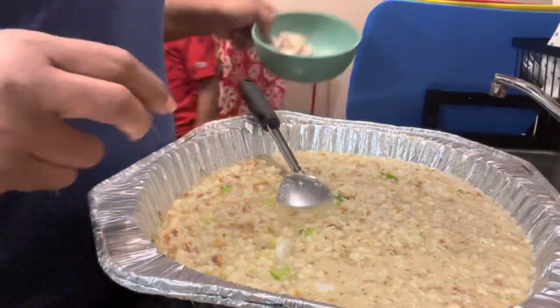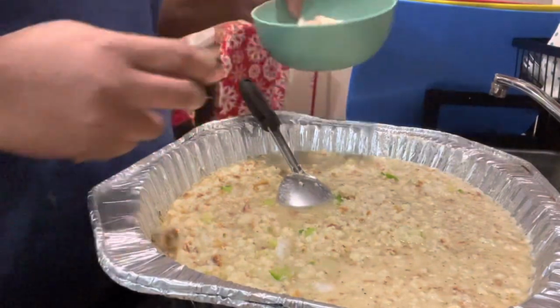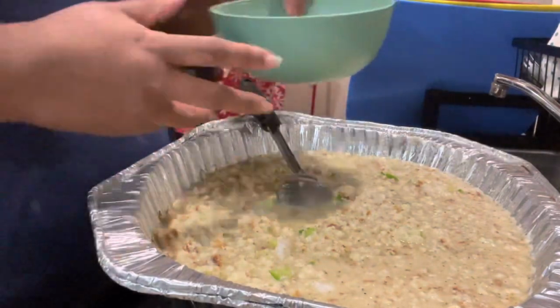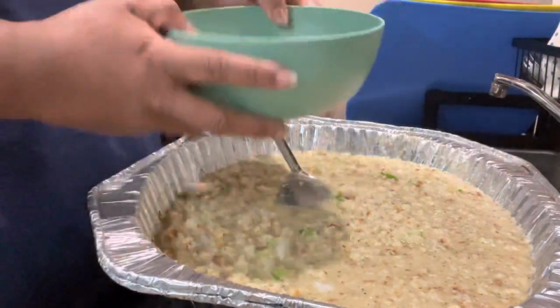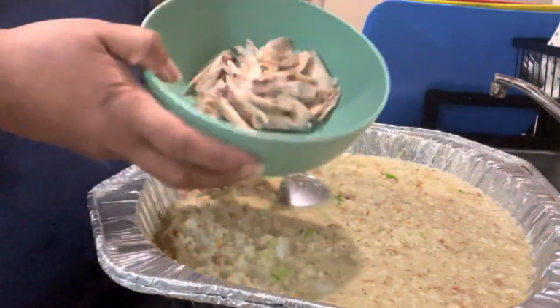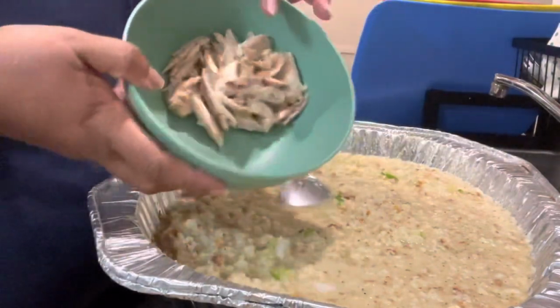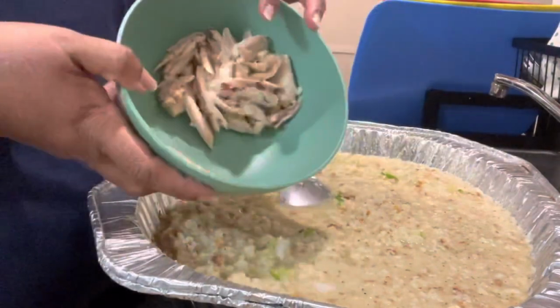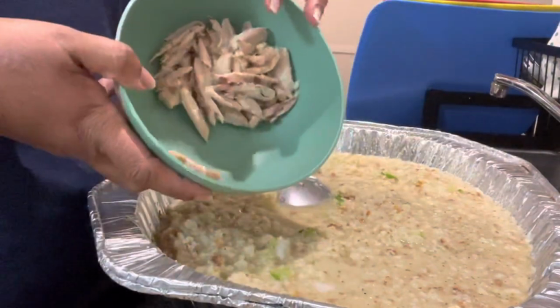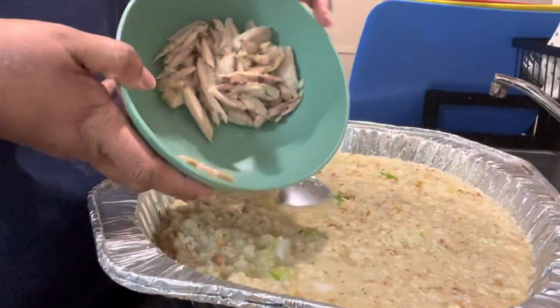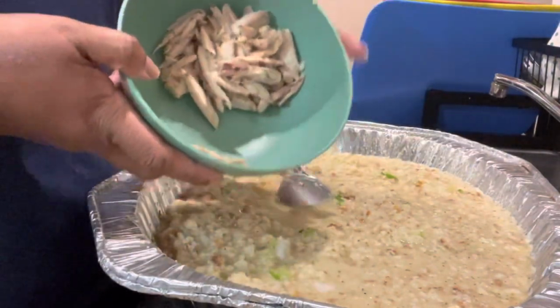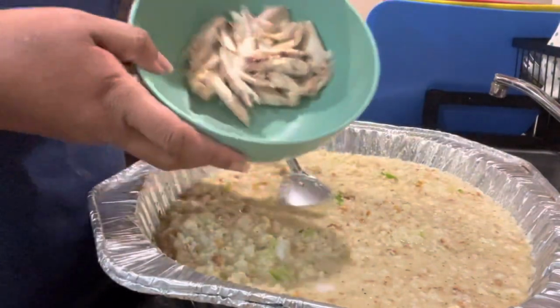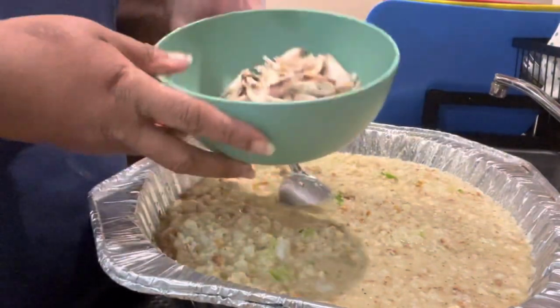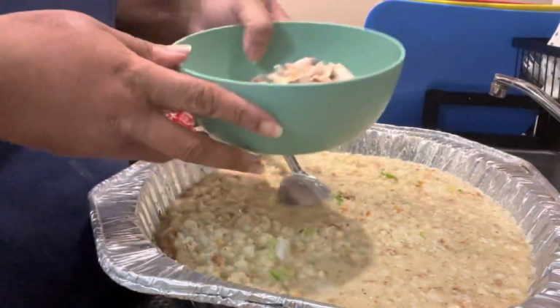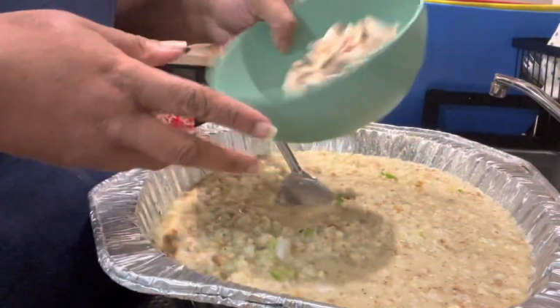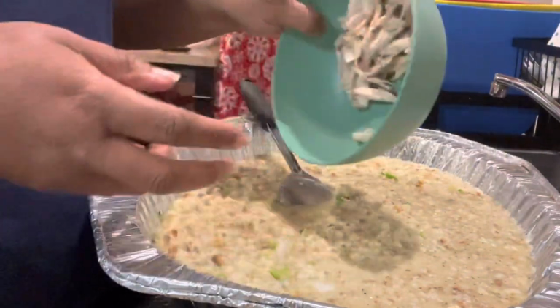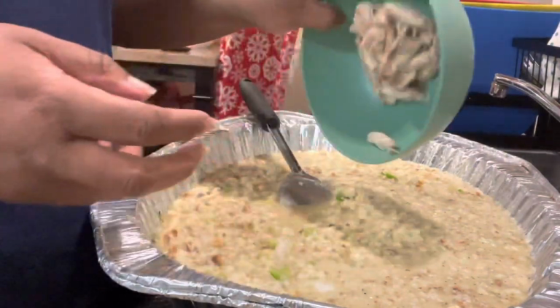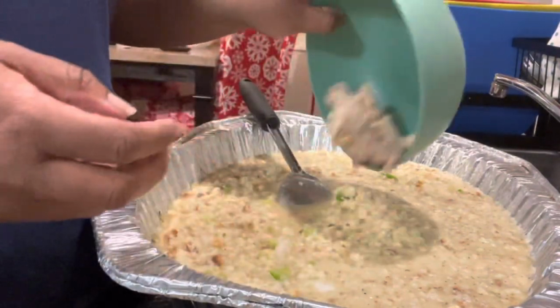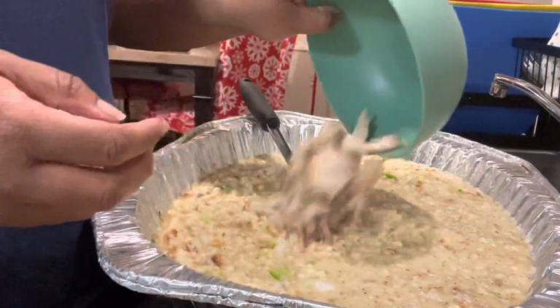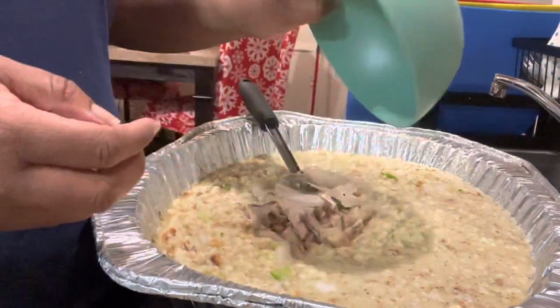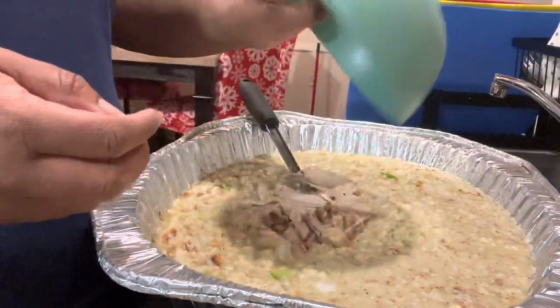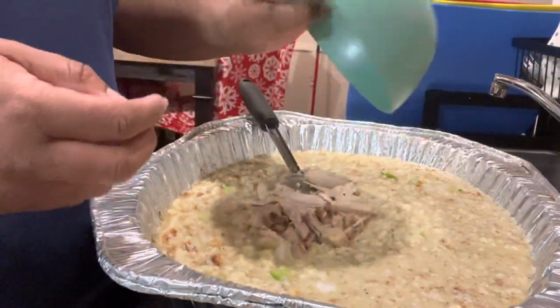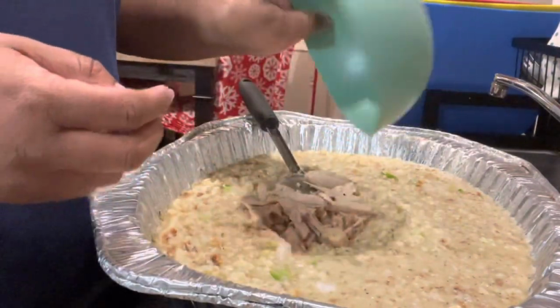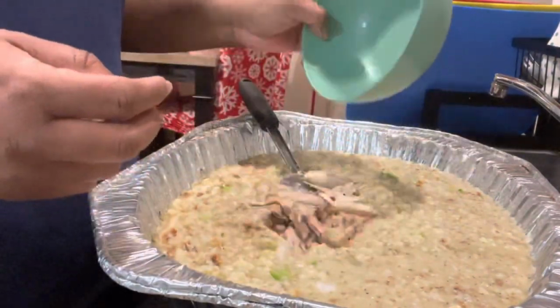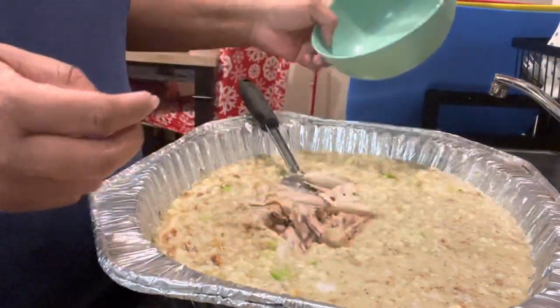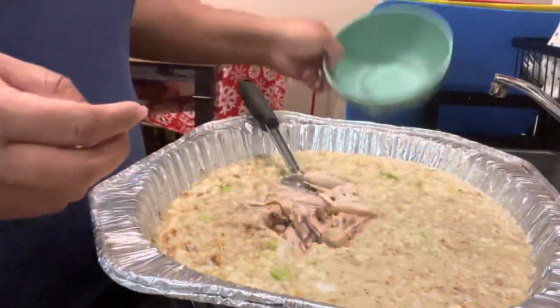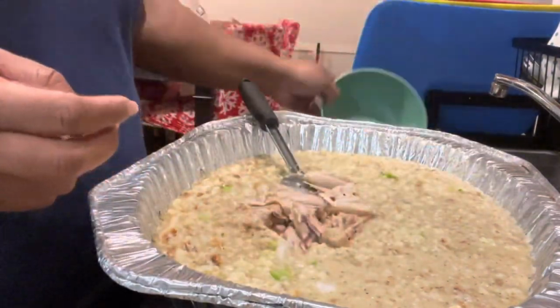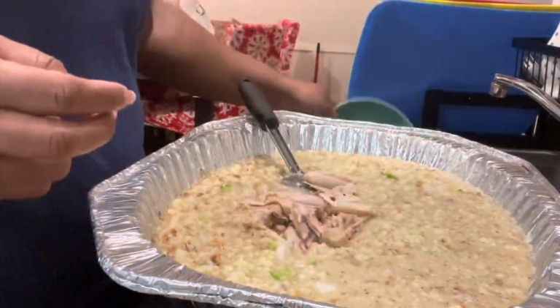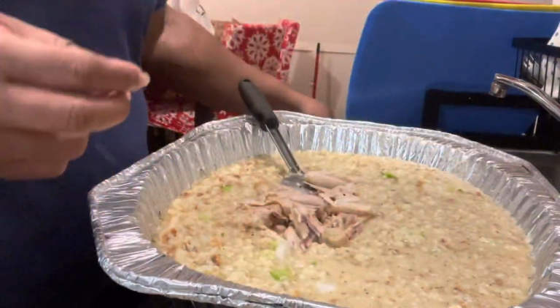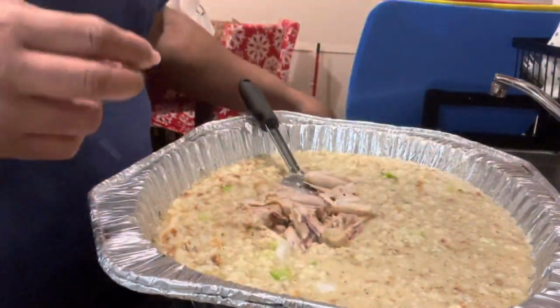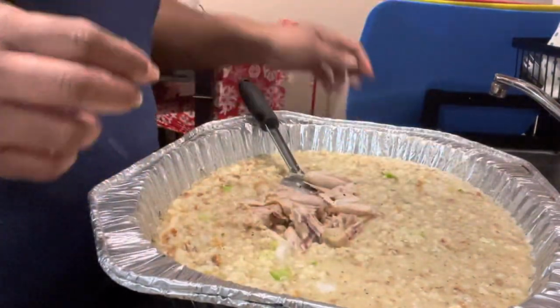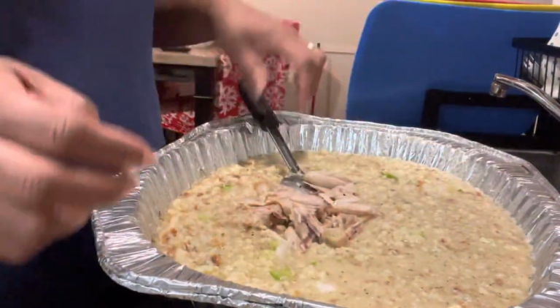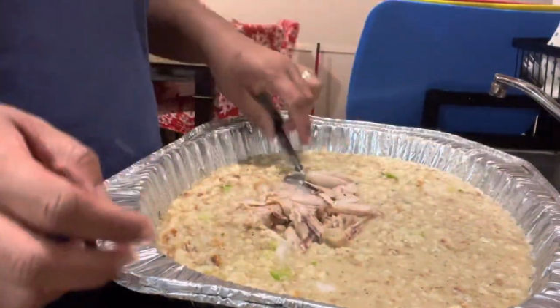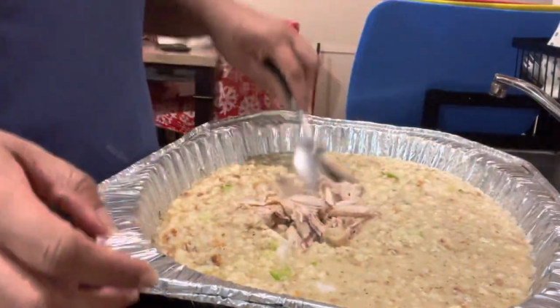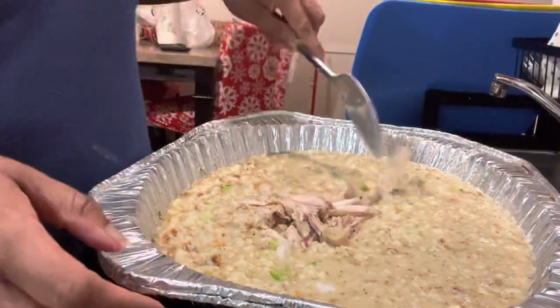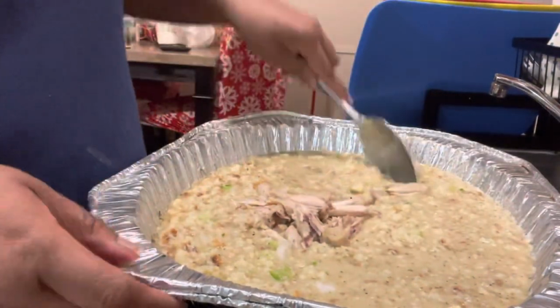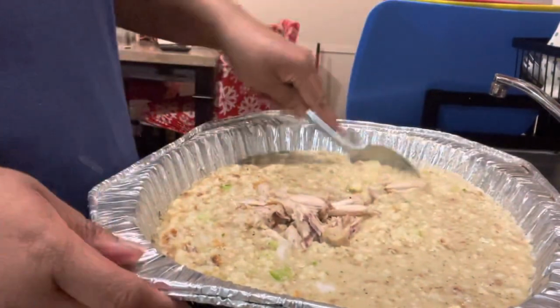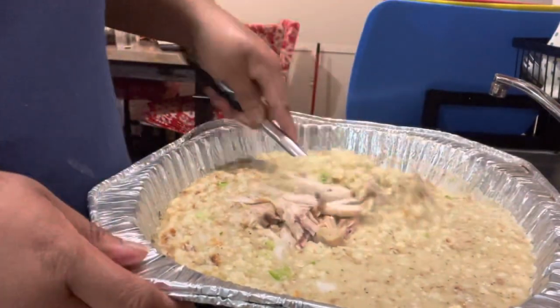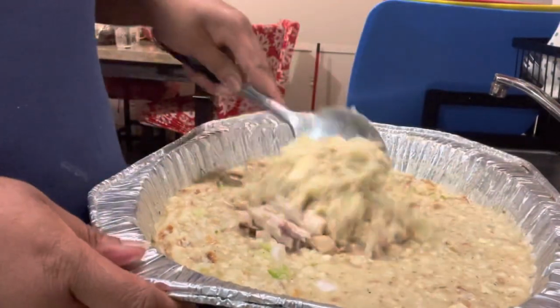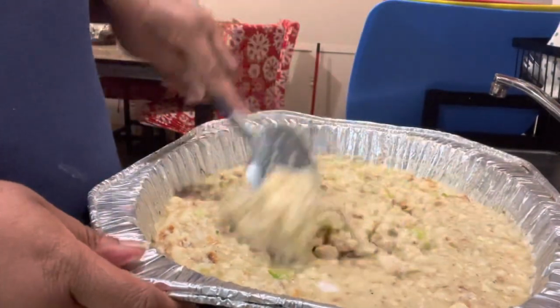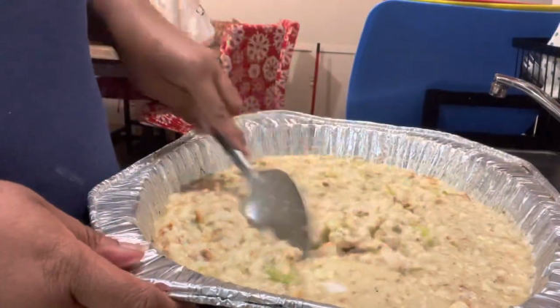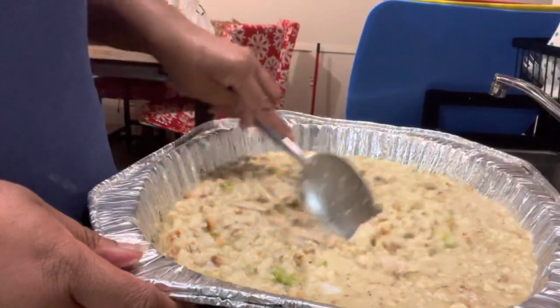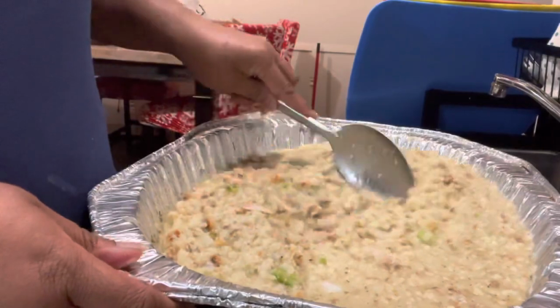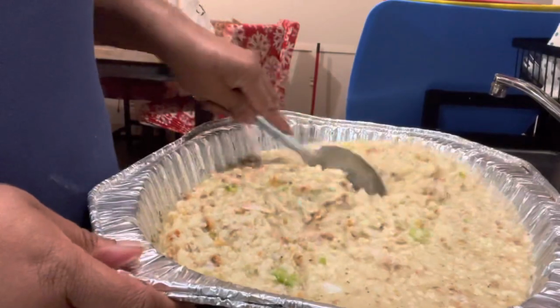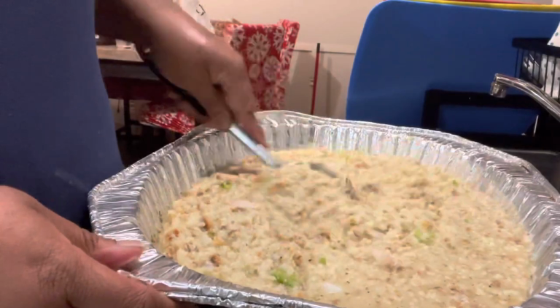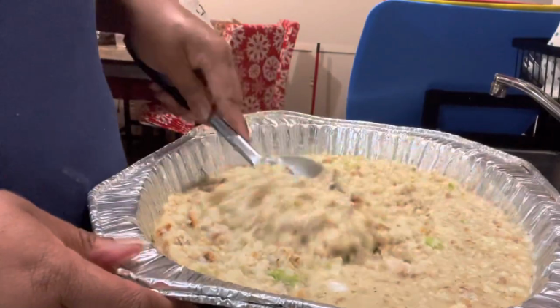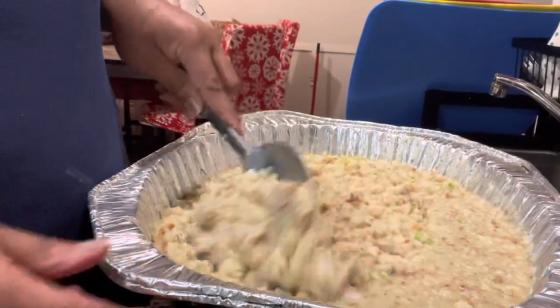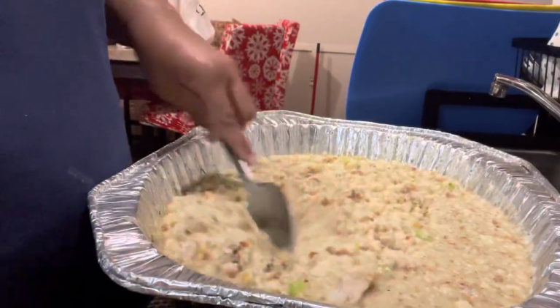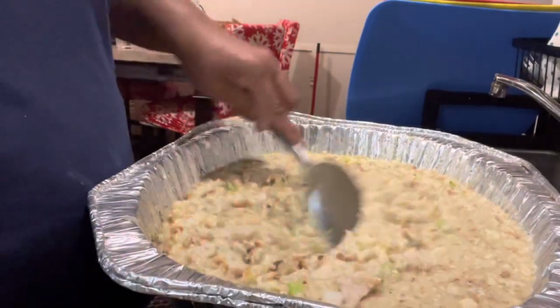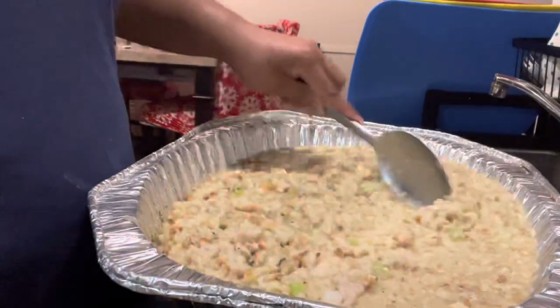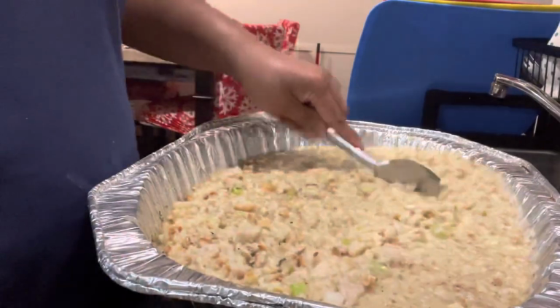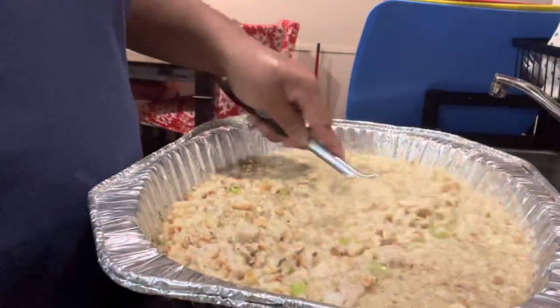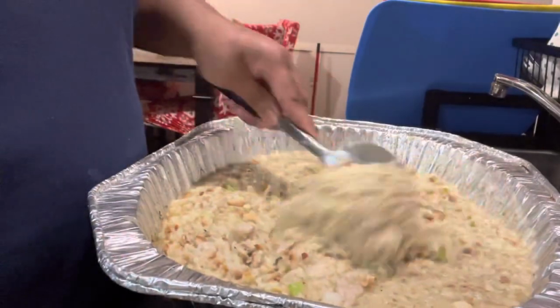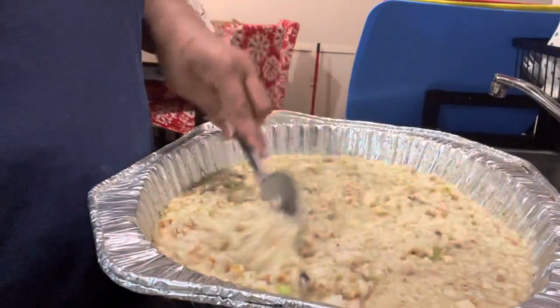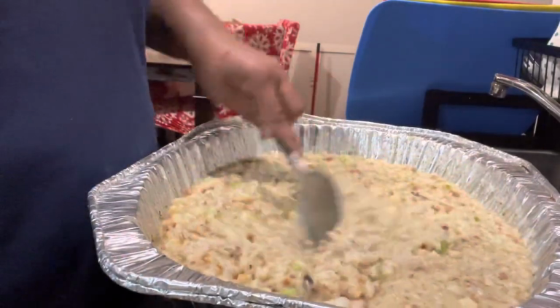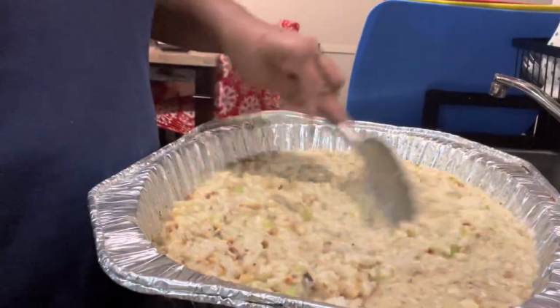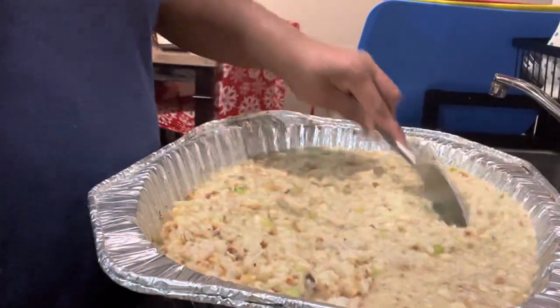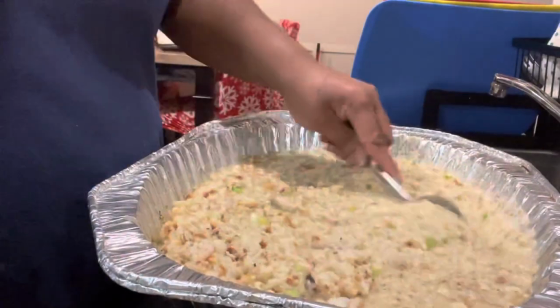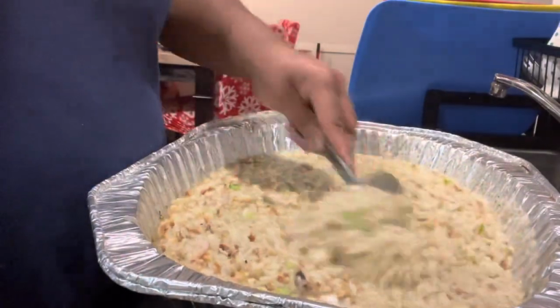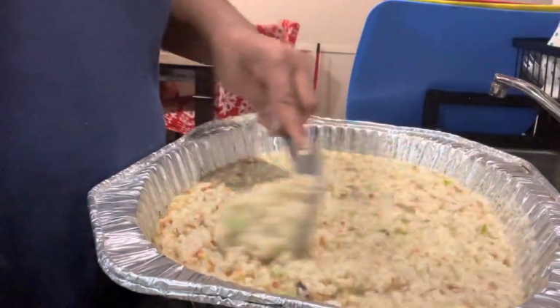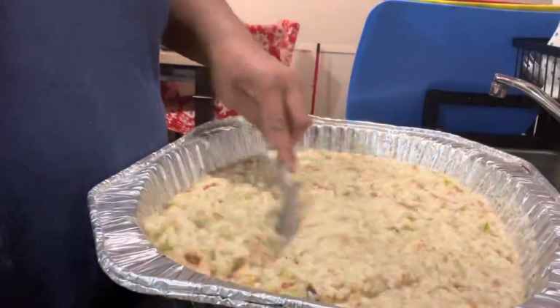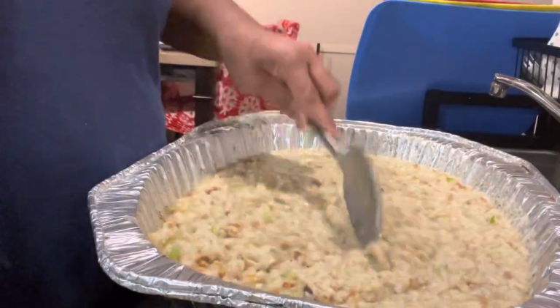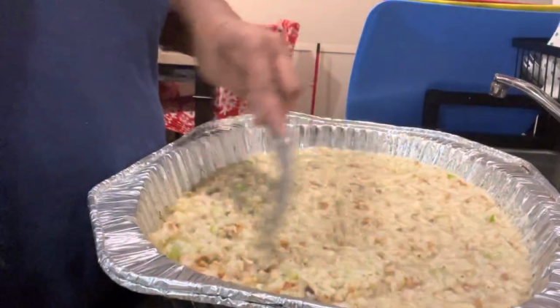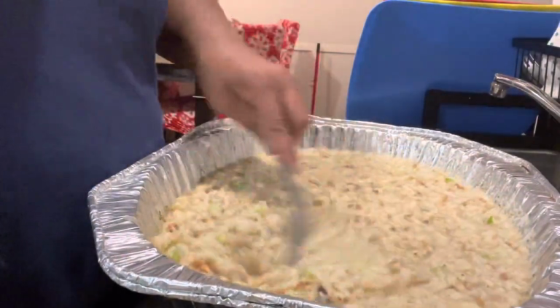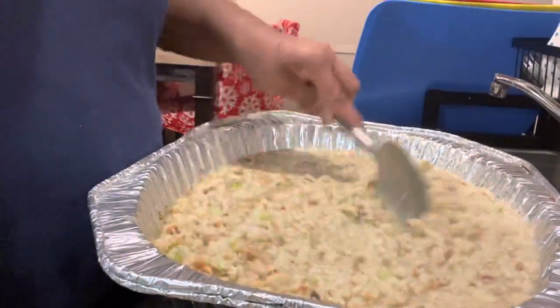I'm putting in a little bit of the chicken that I saved from the stock — the chicken.